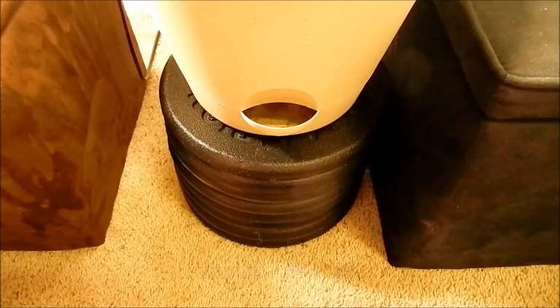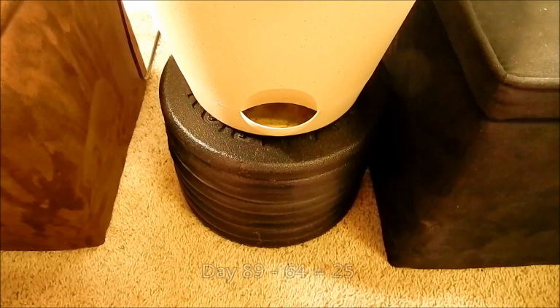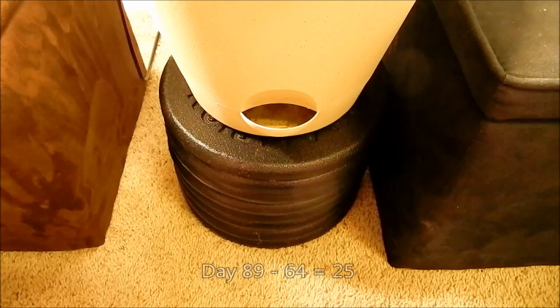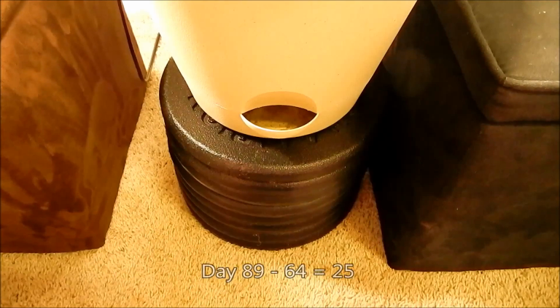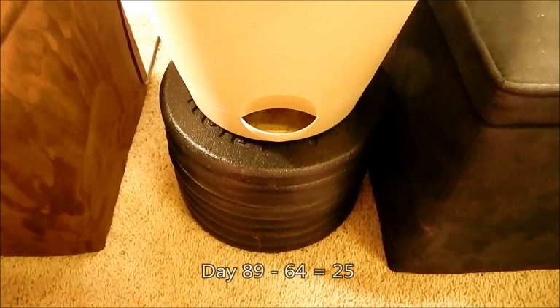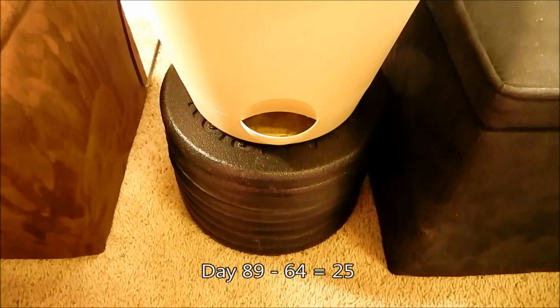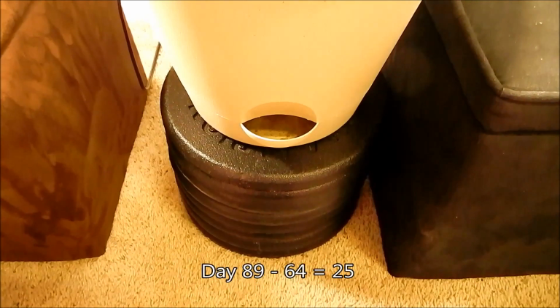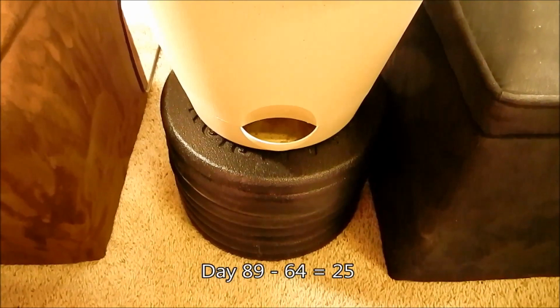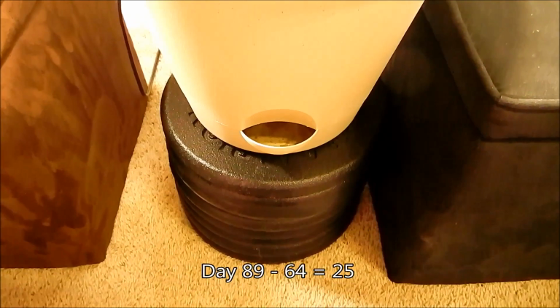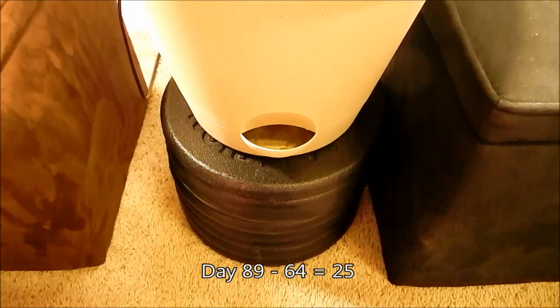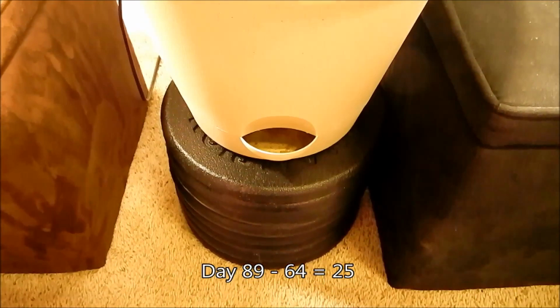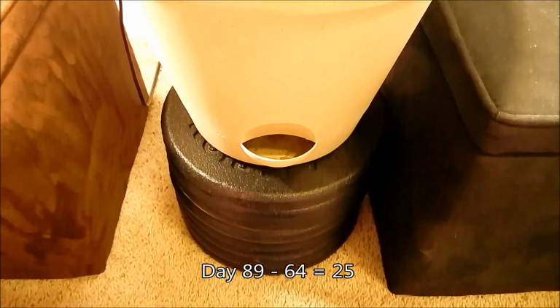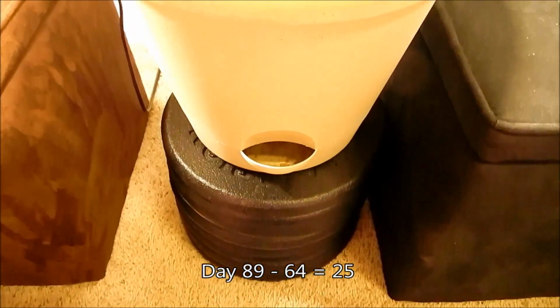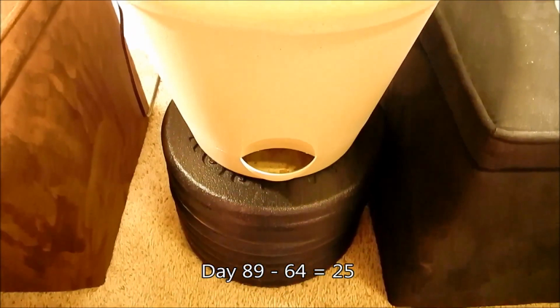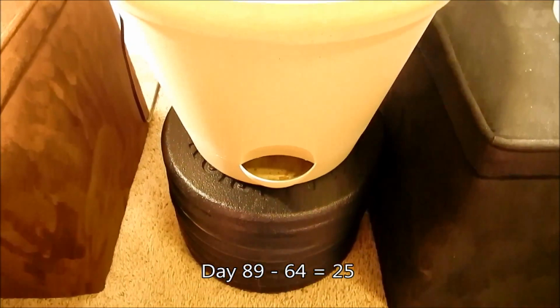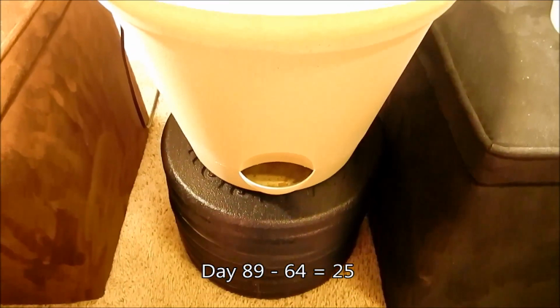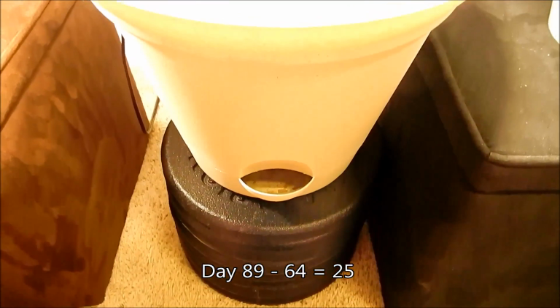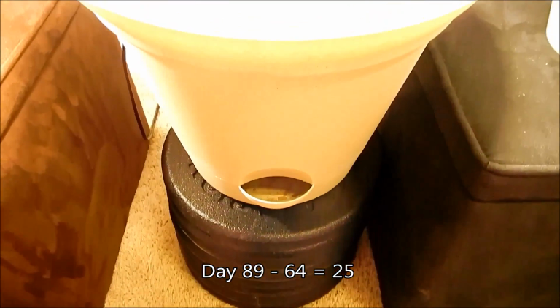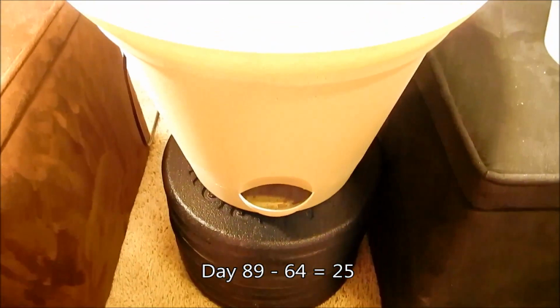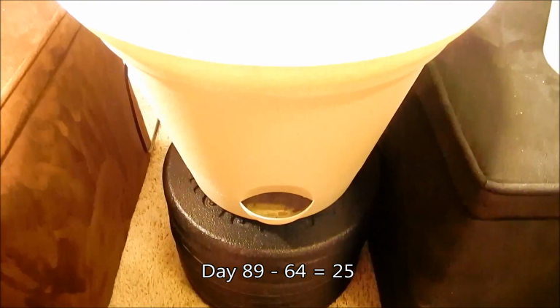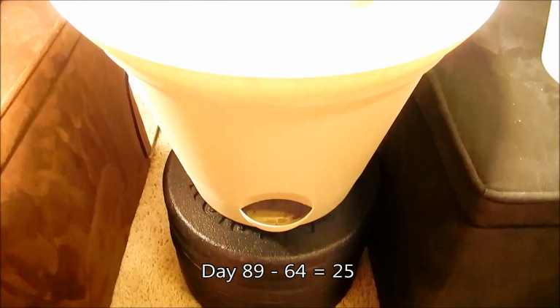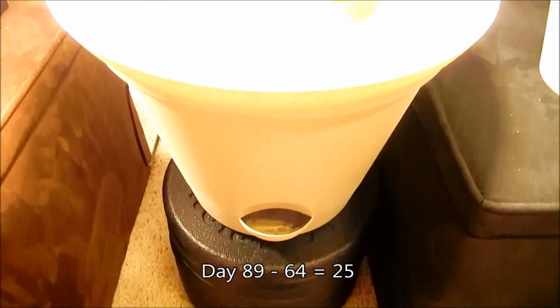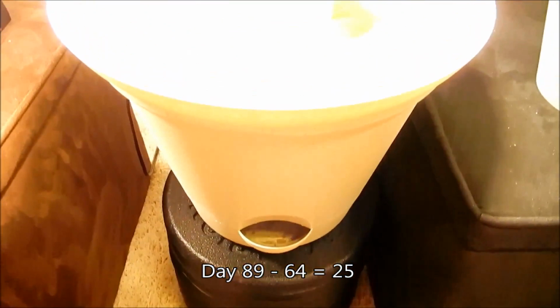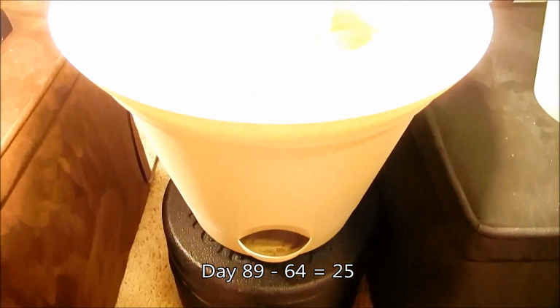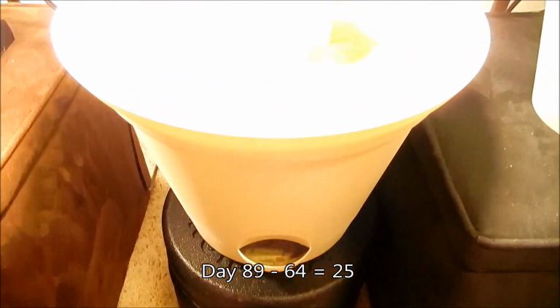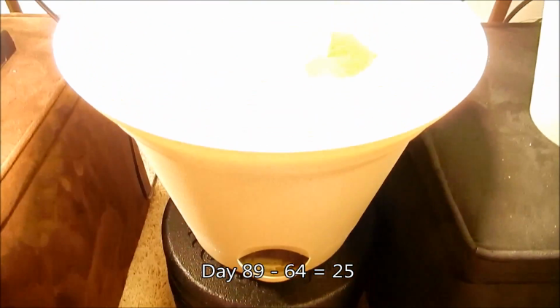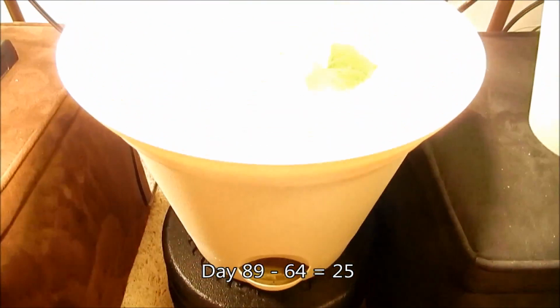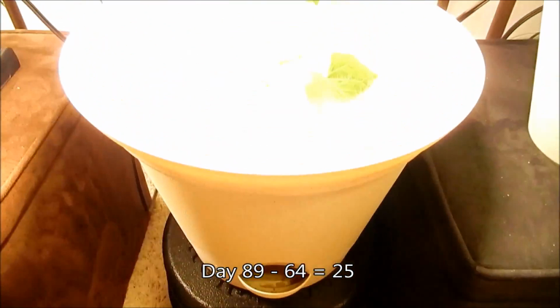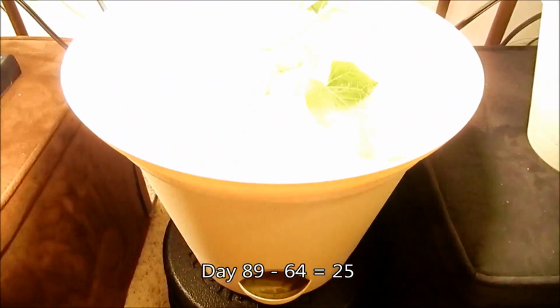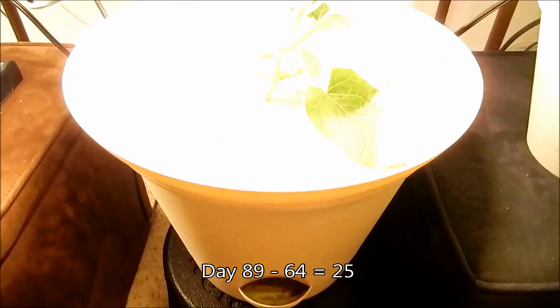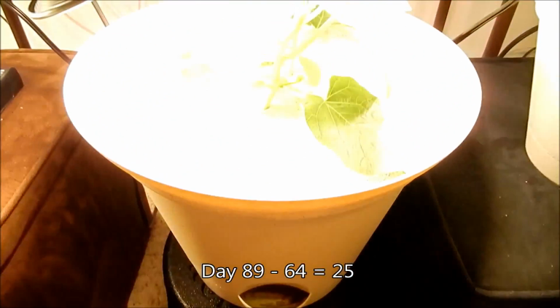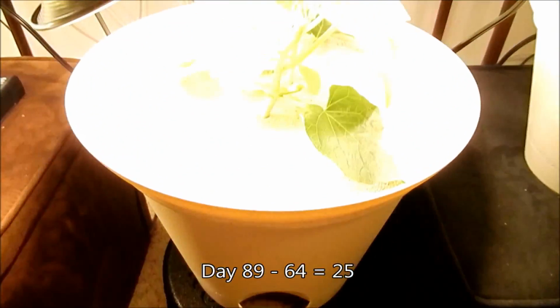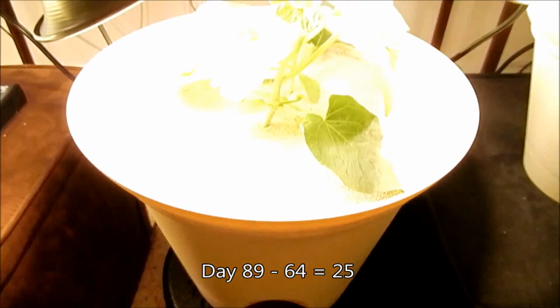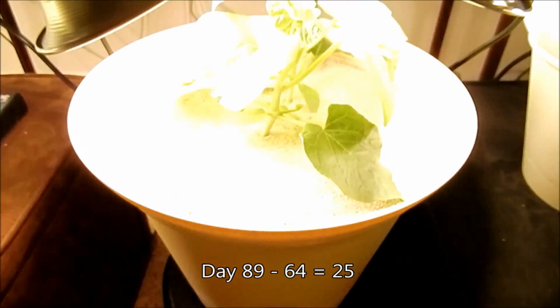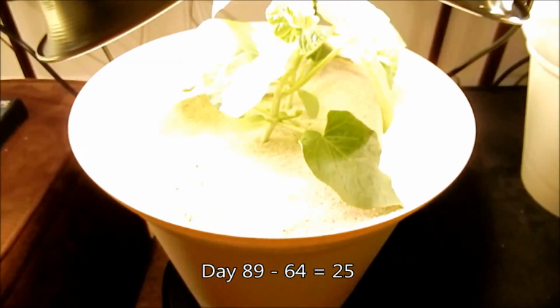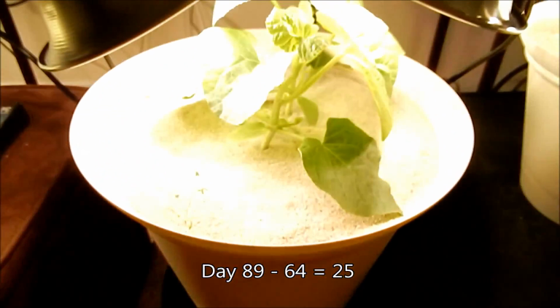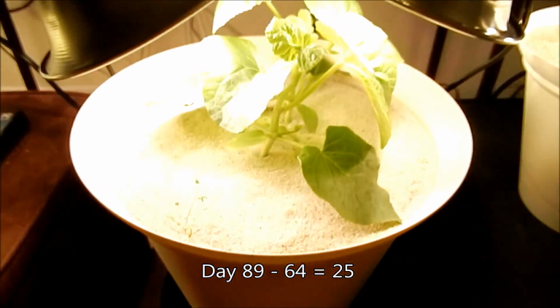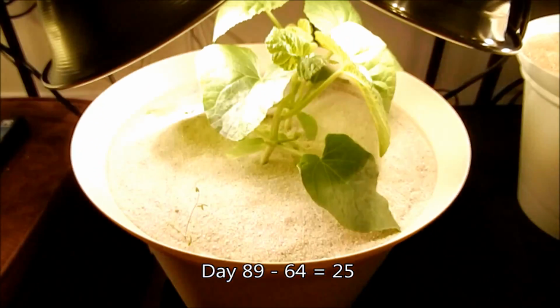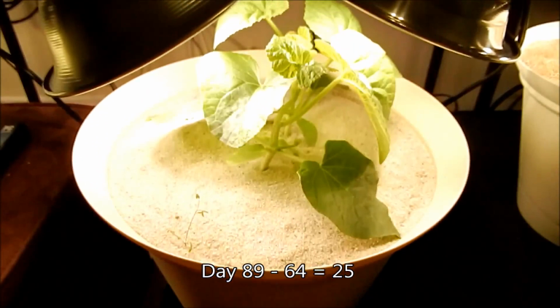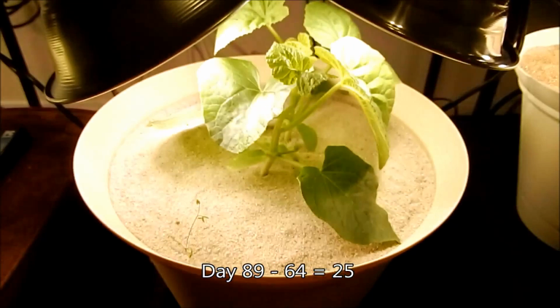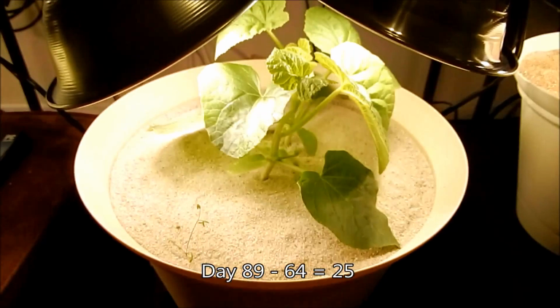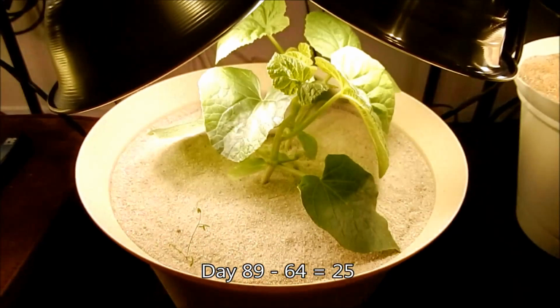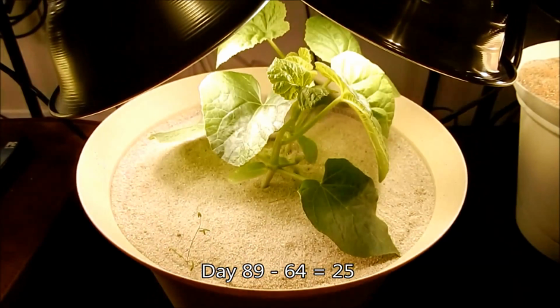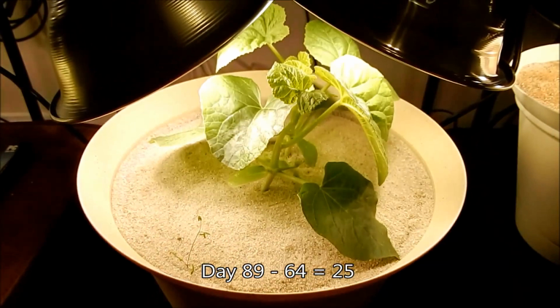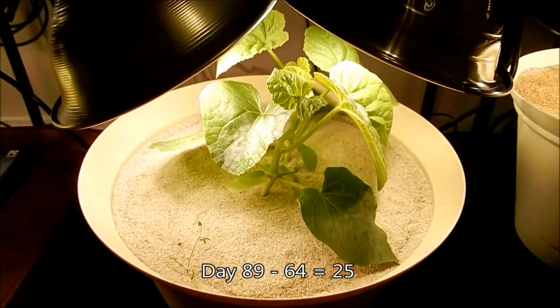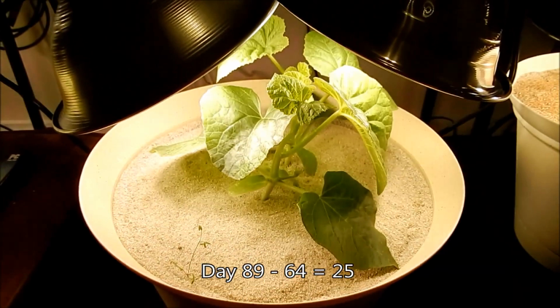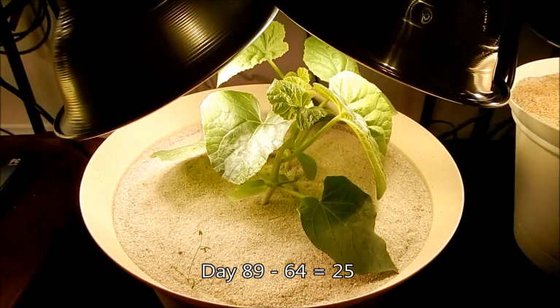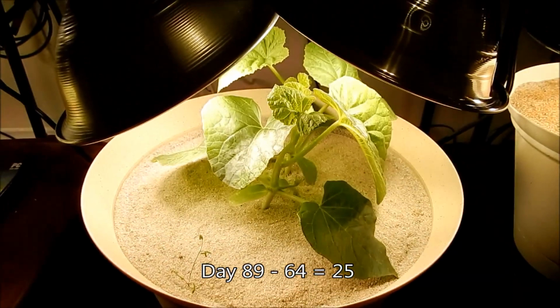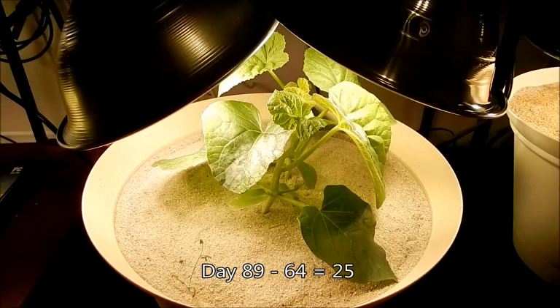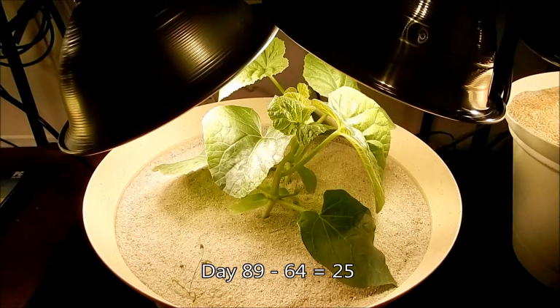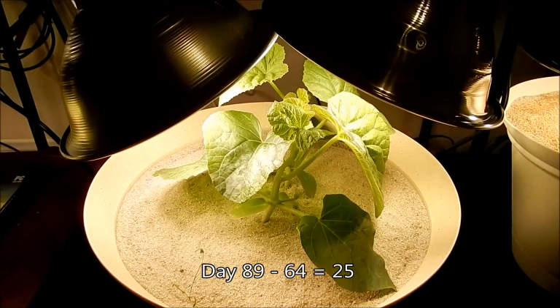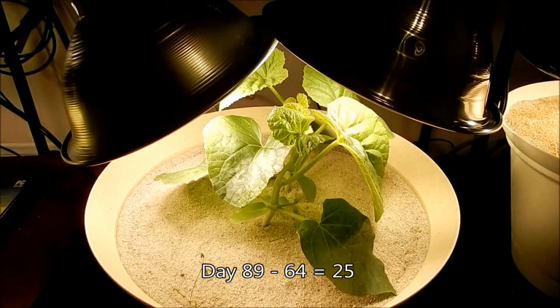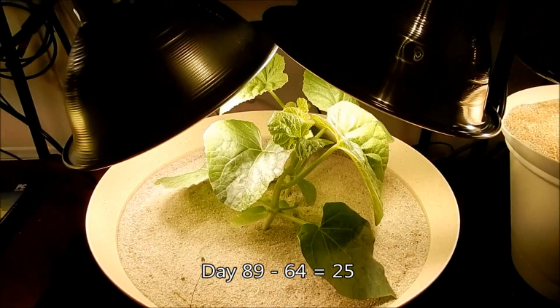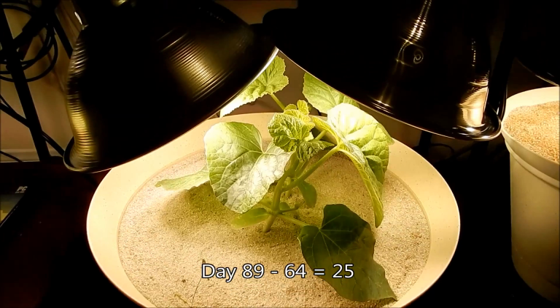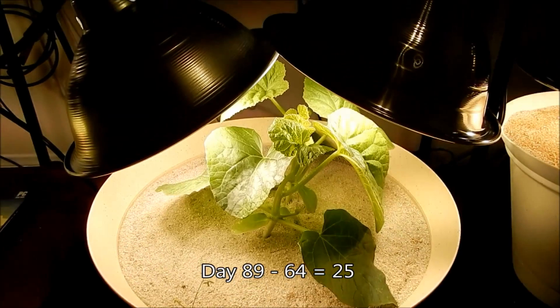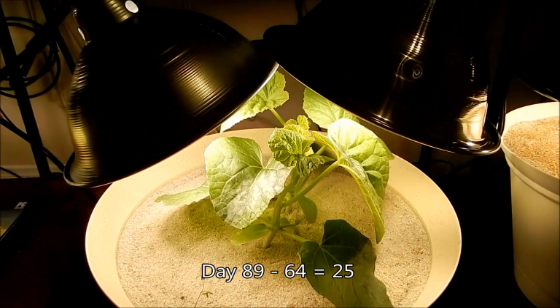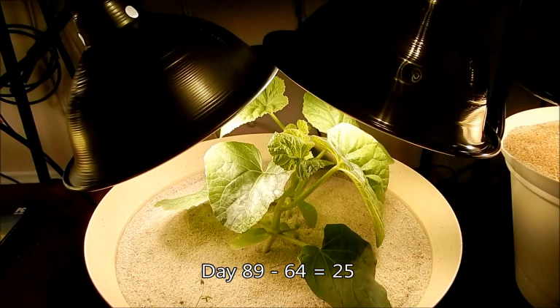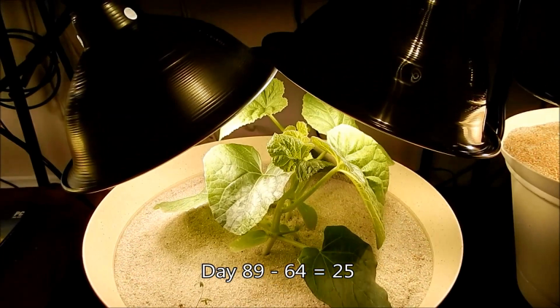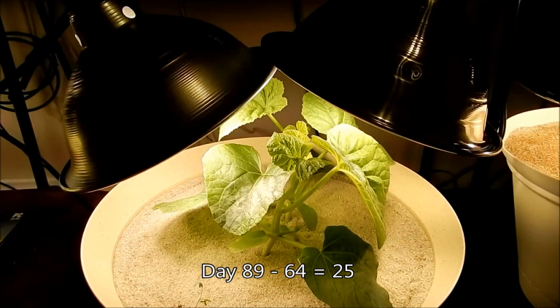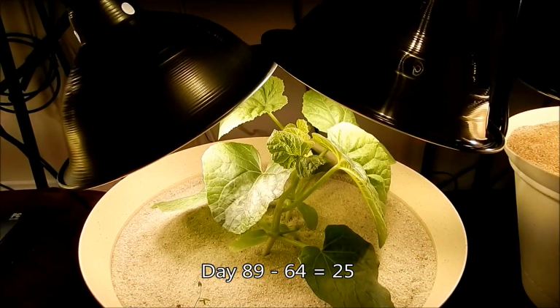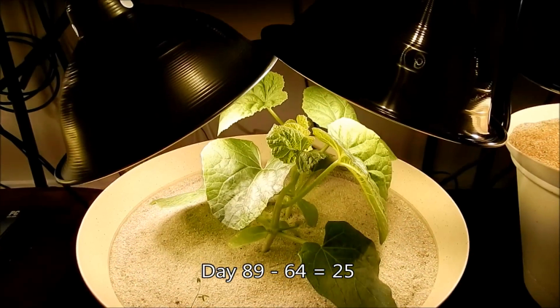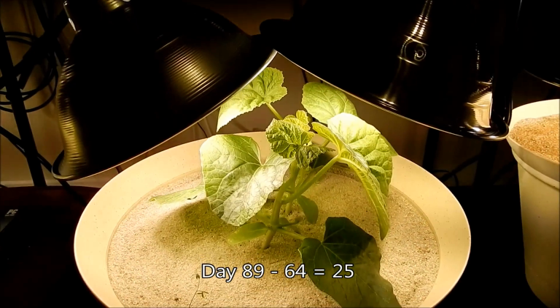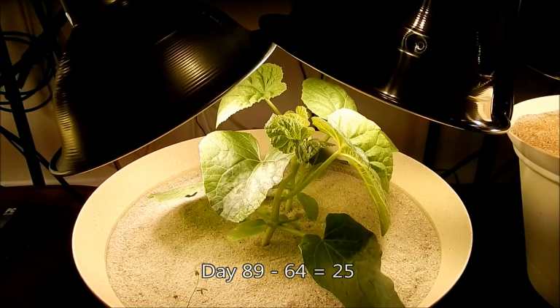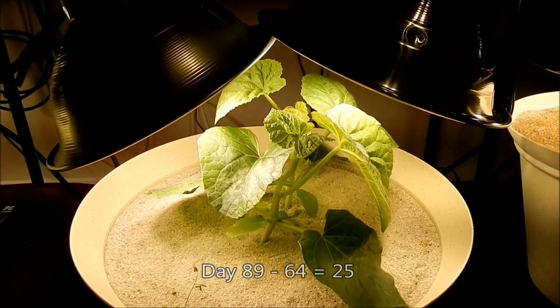All right, it's day 89, or actually day 25 for these two seedlings. Things are going really well.